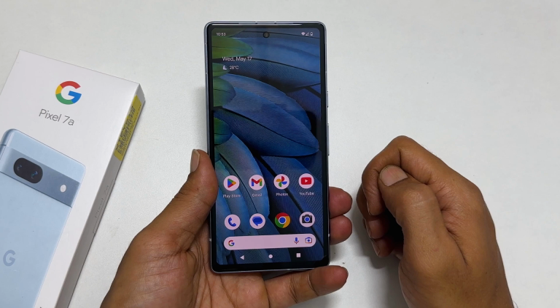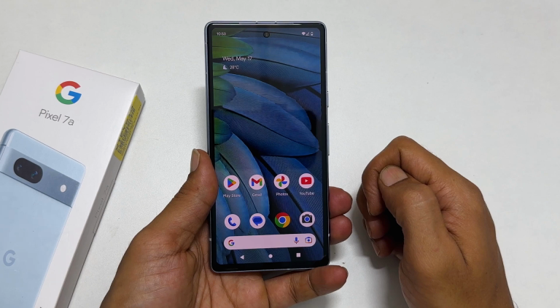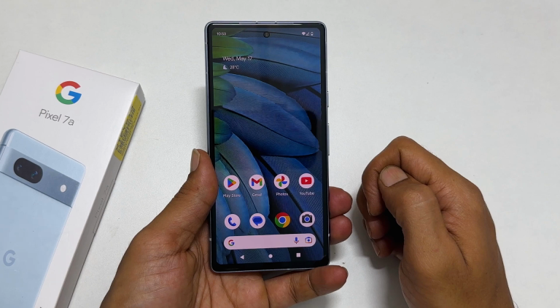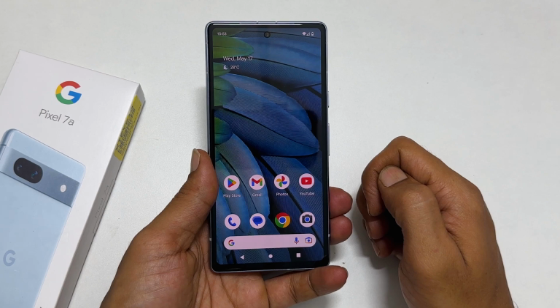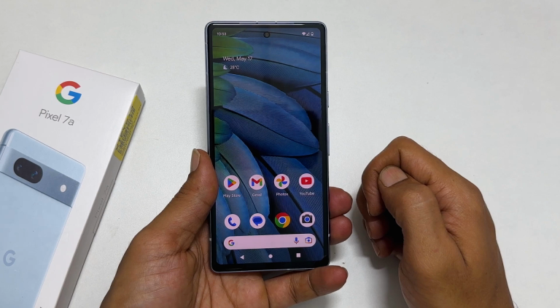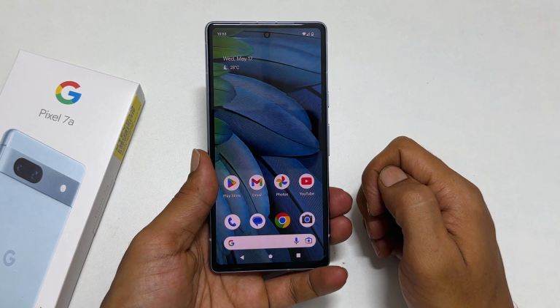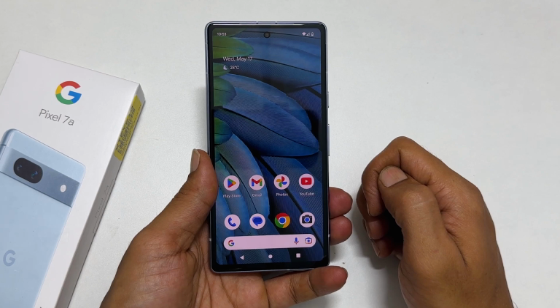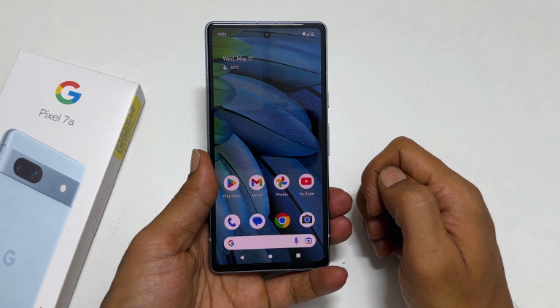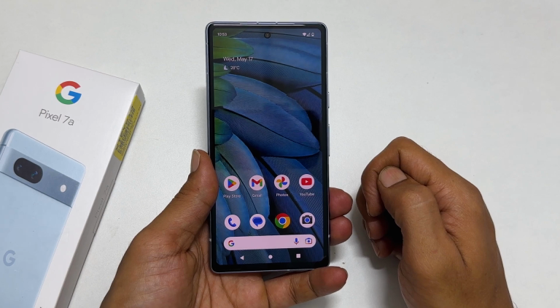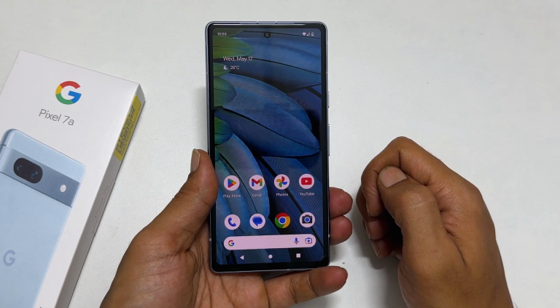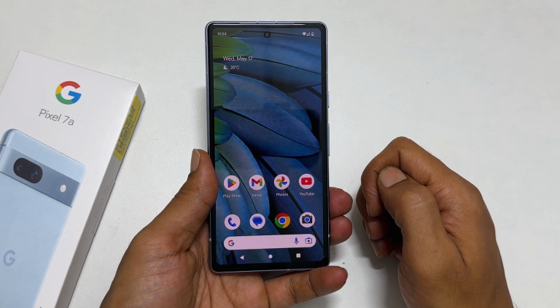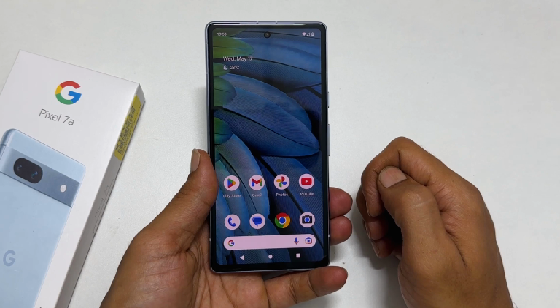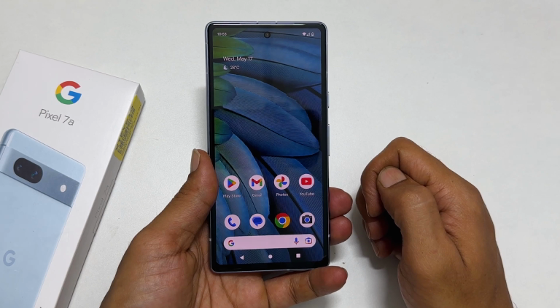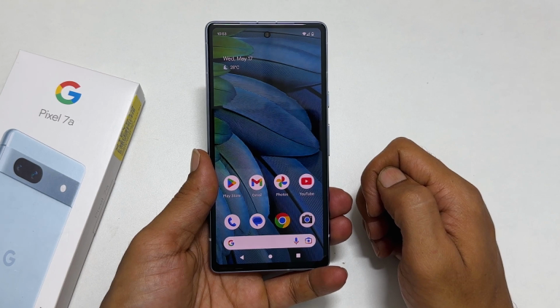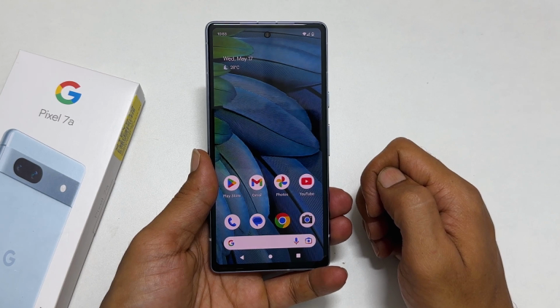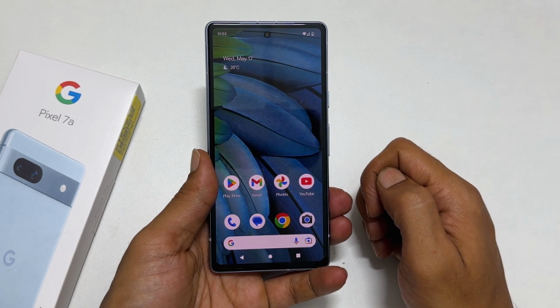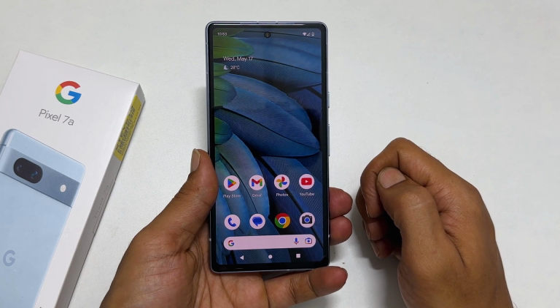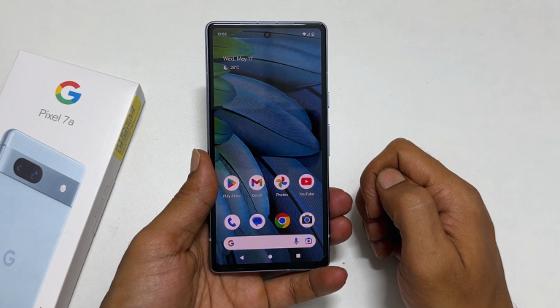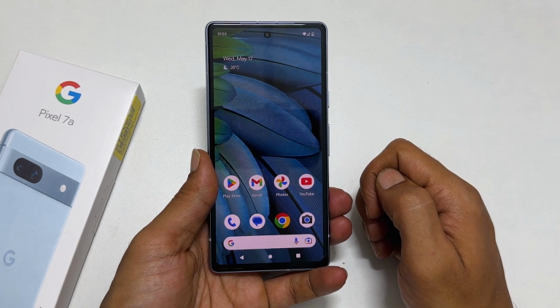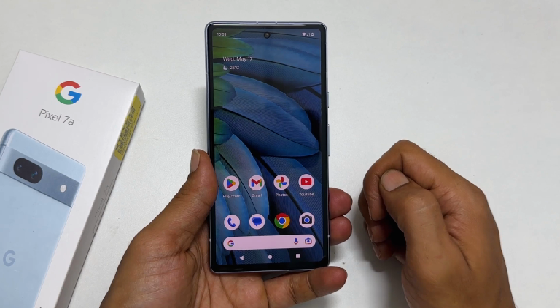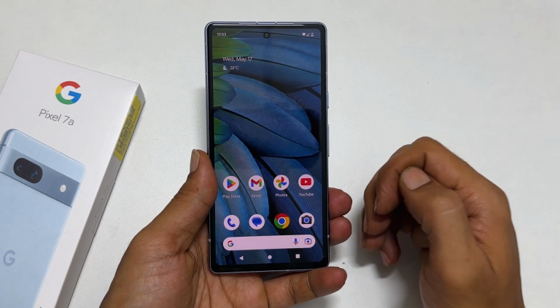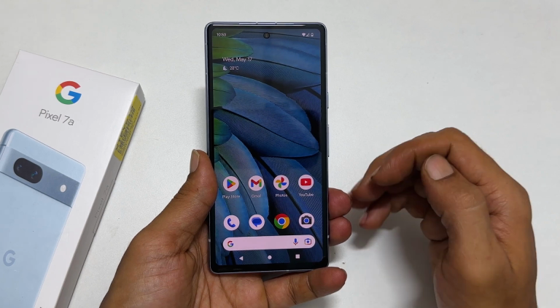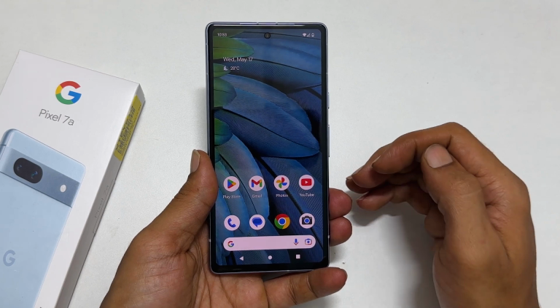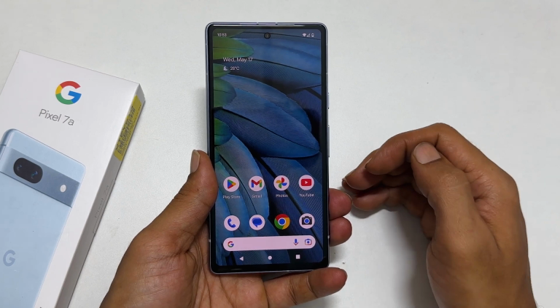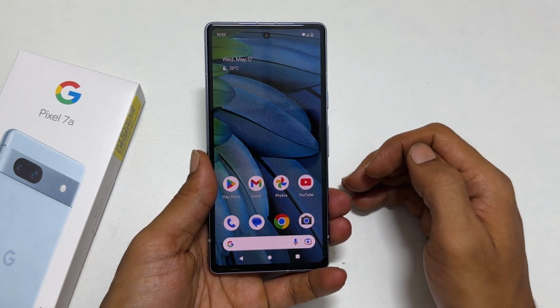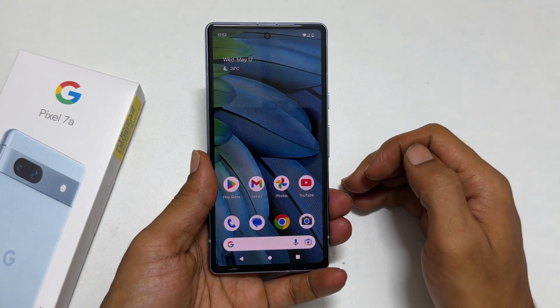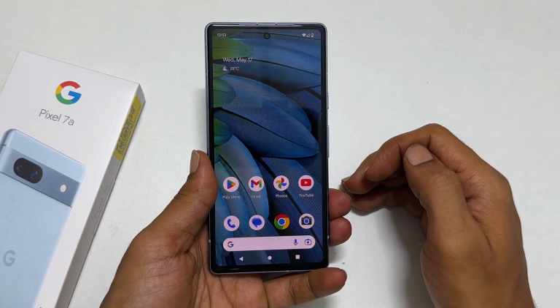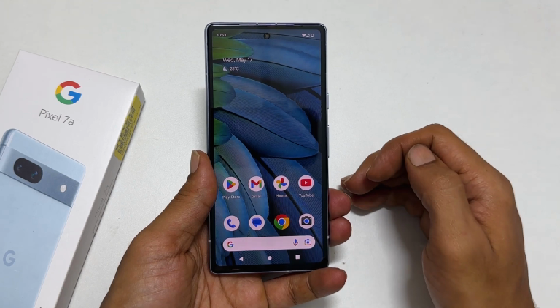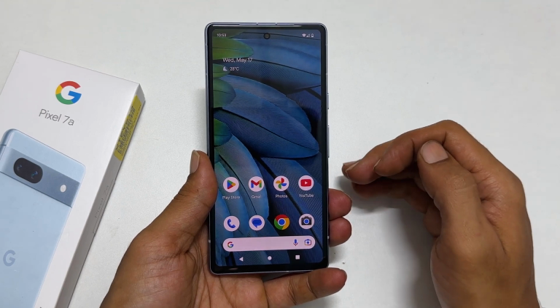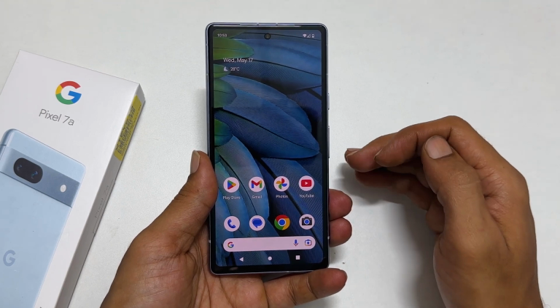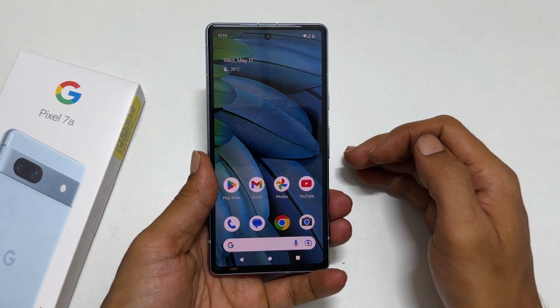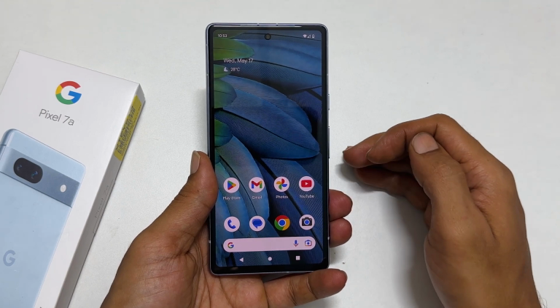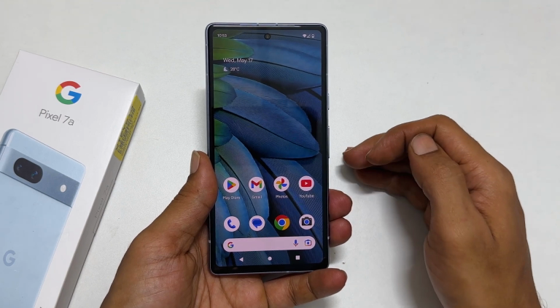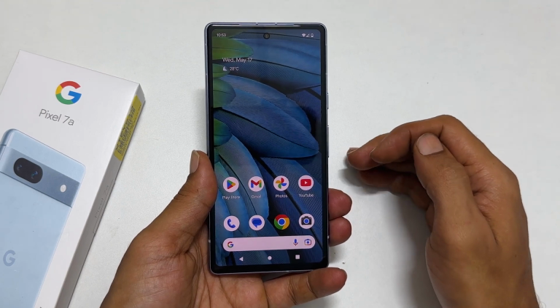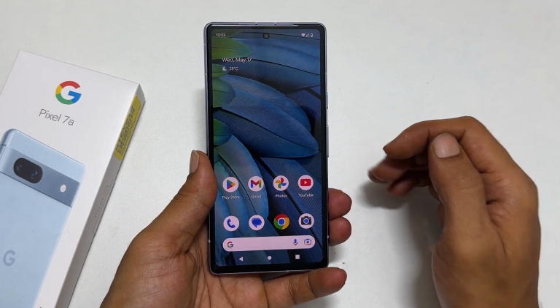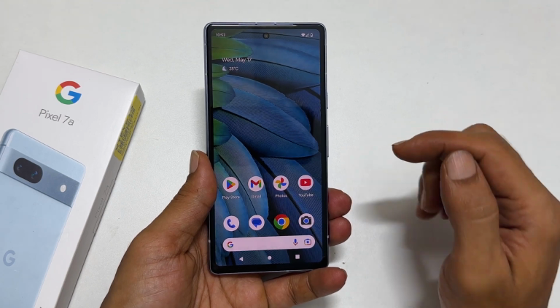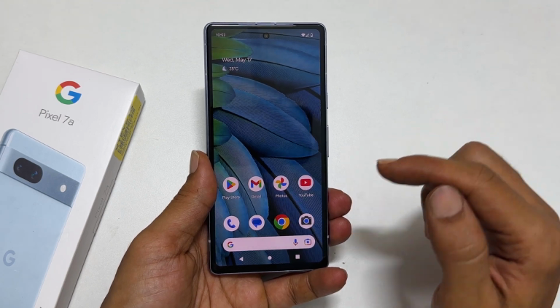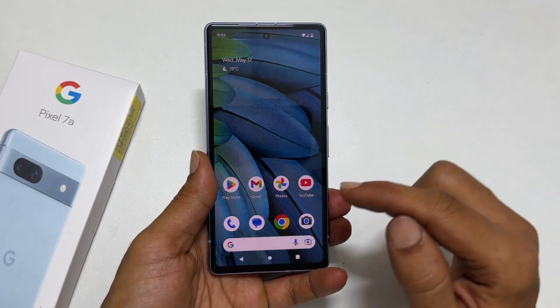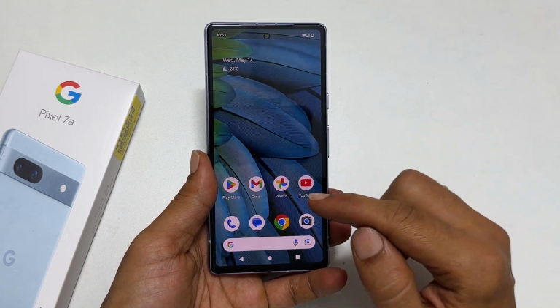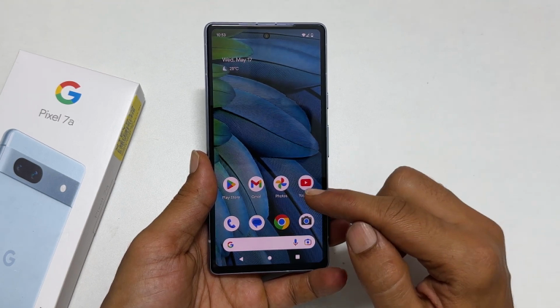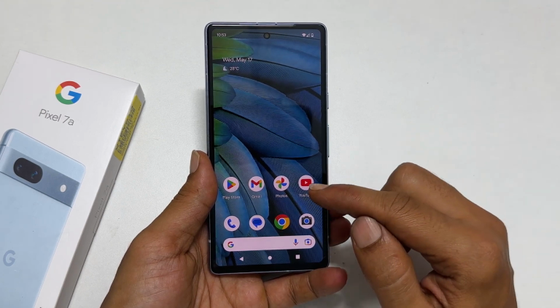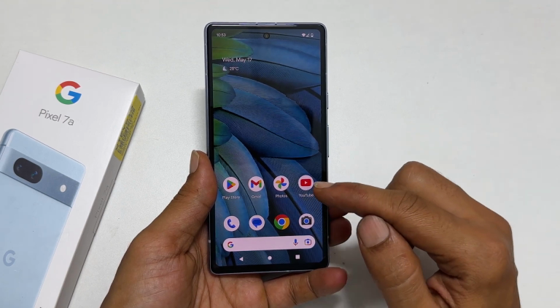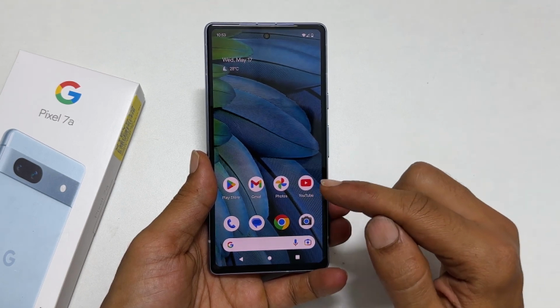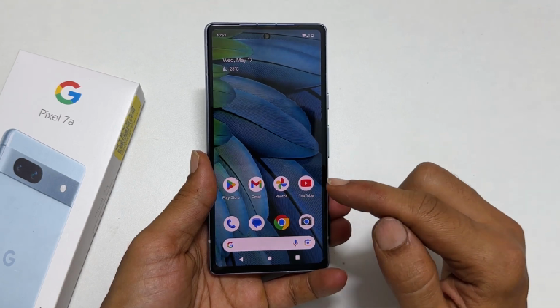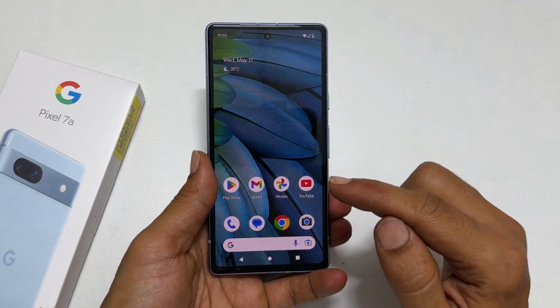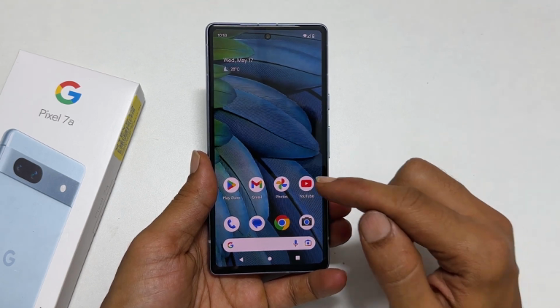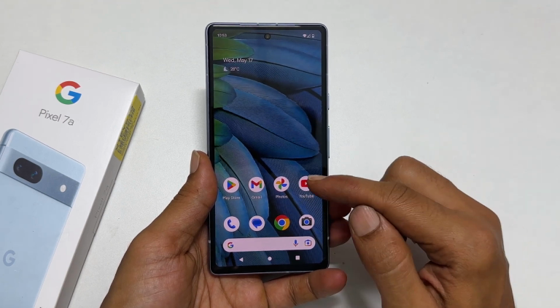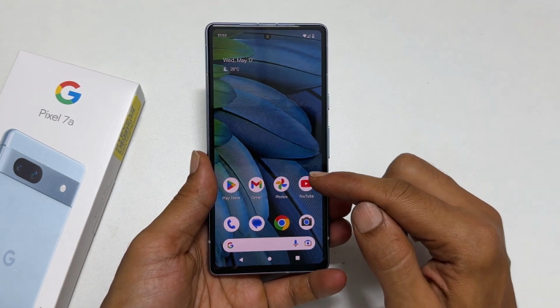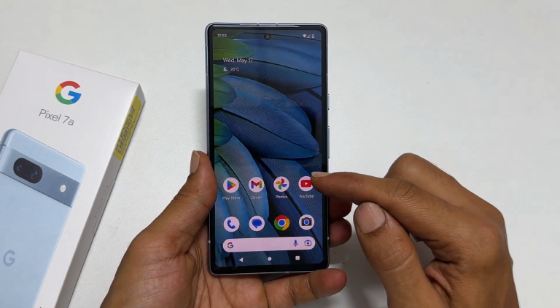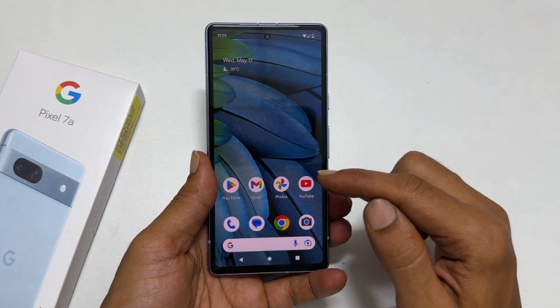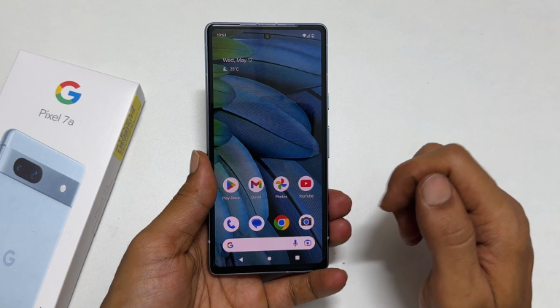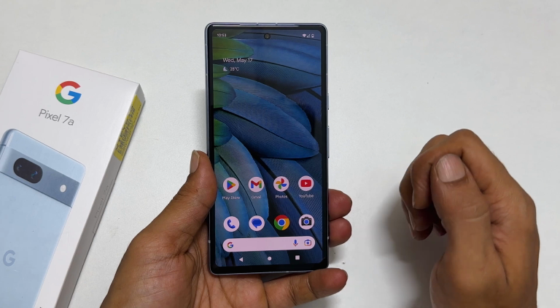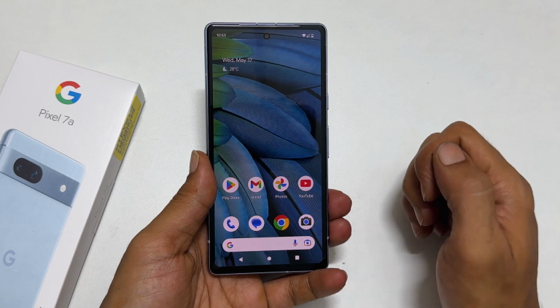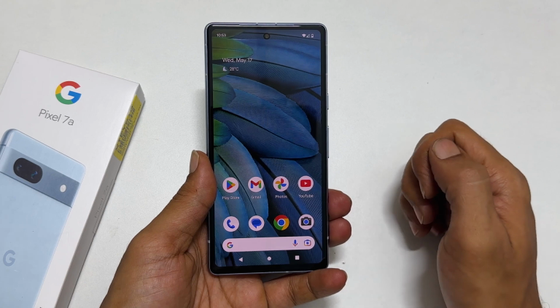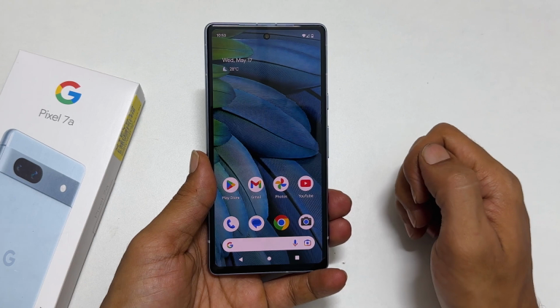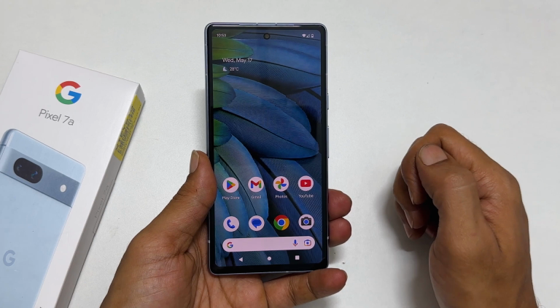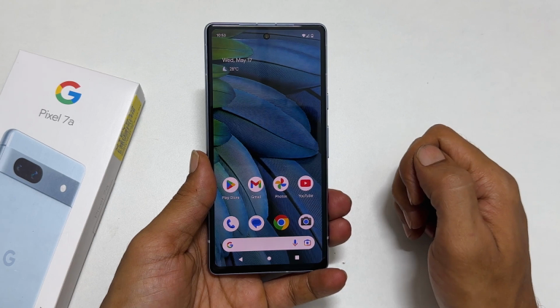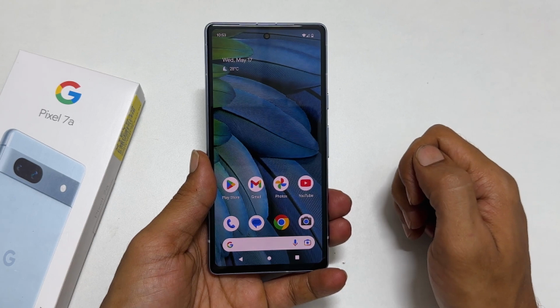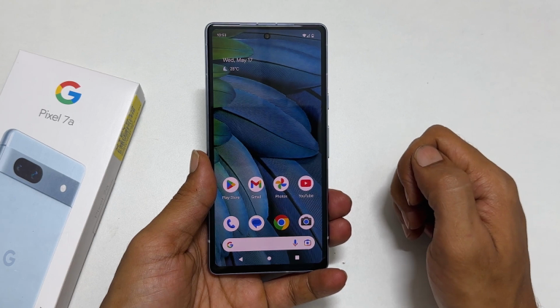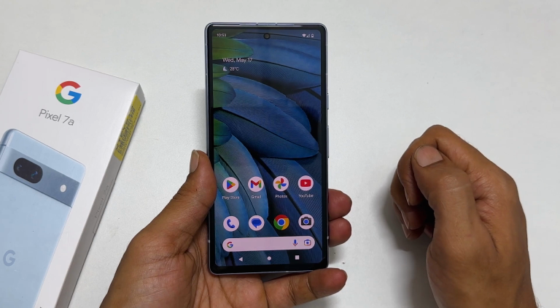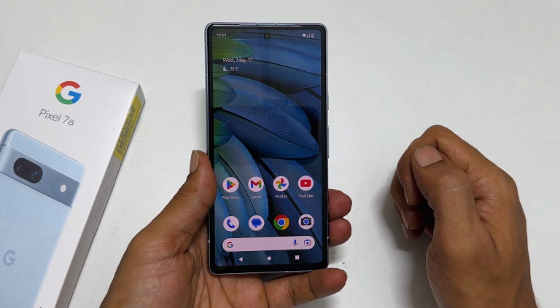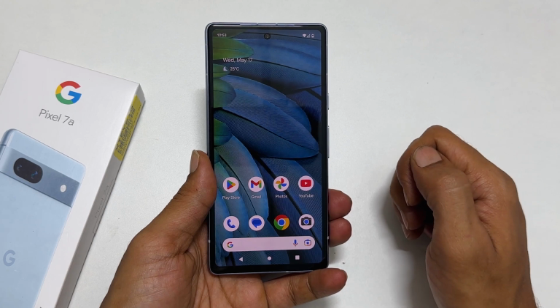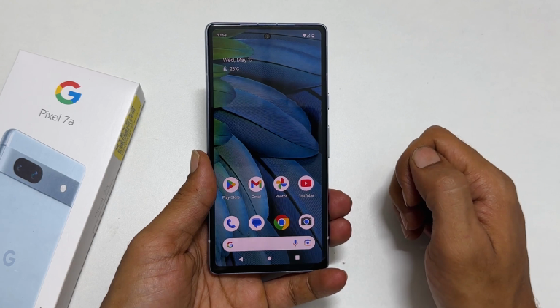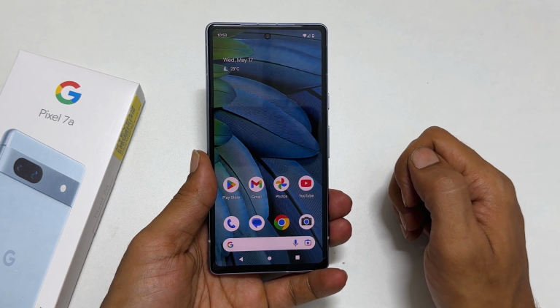Hi there. This video will show you how to take a screenshot on Google Pixel 7a. Let's get started.